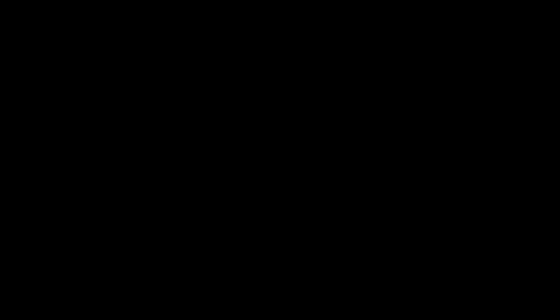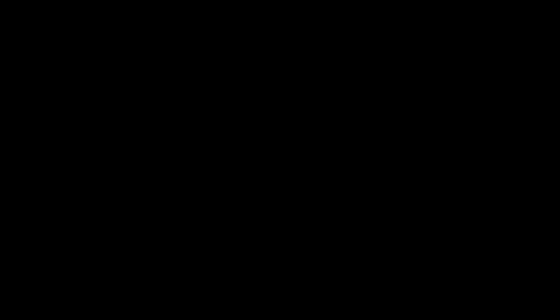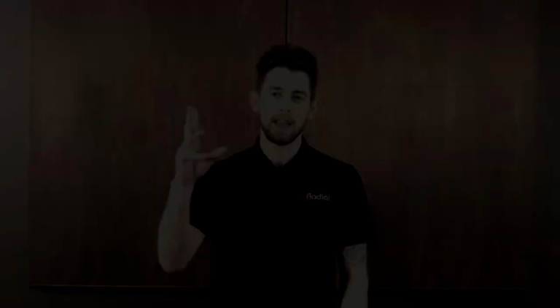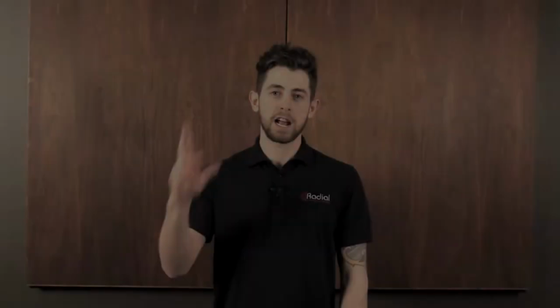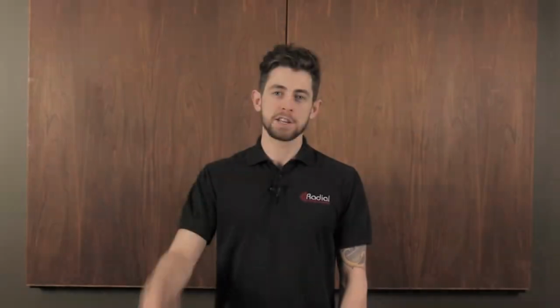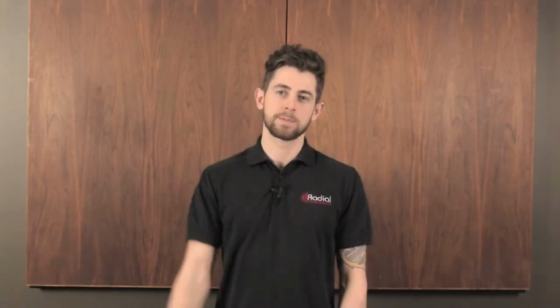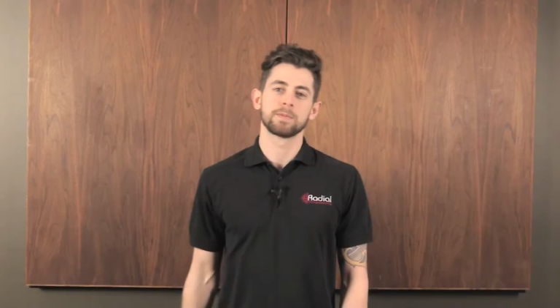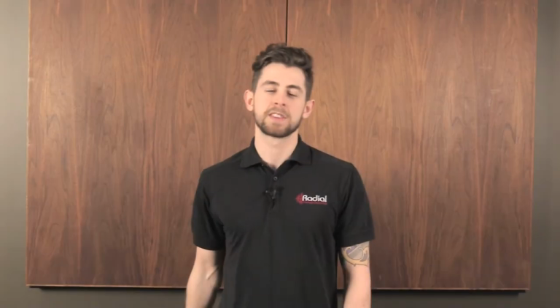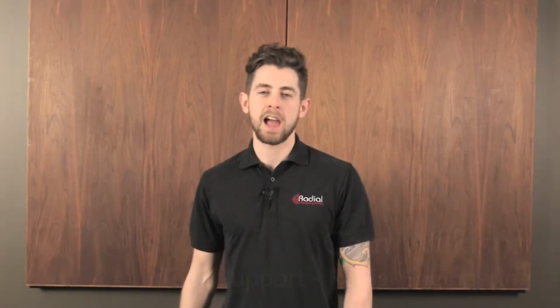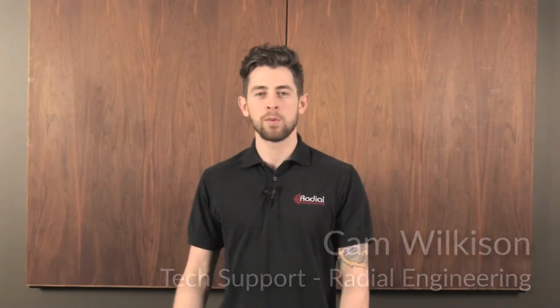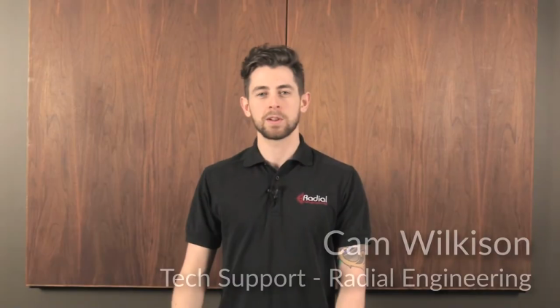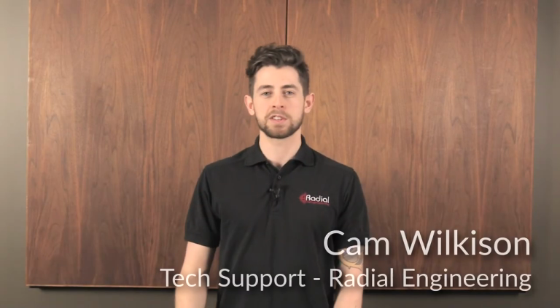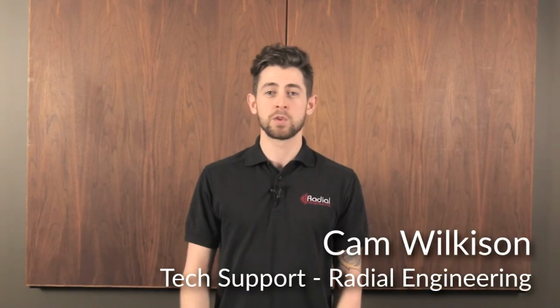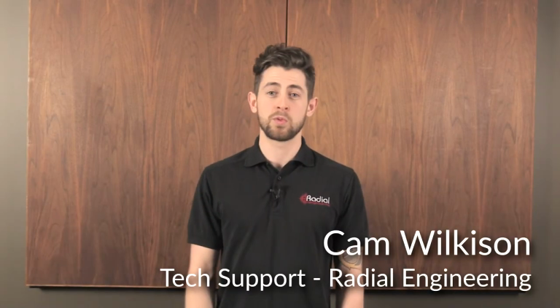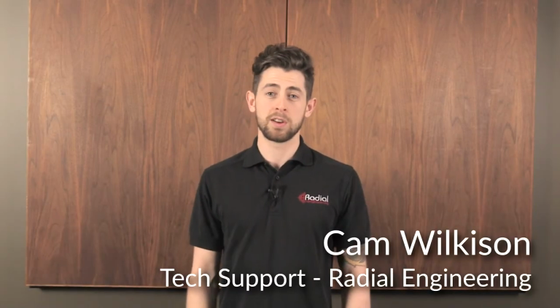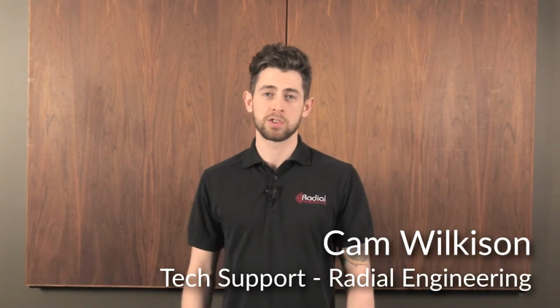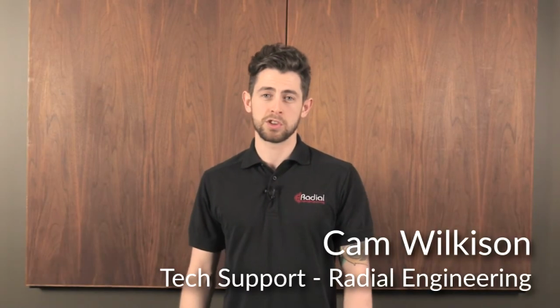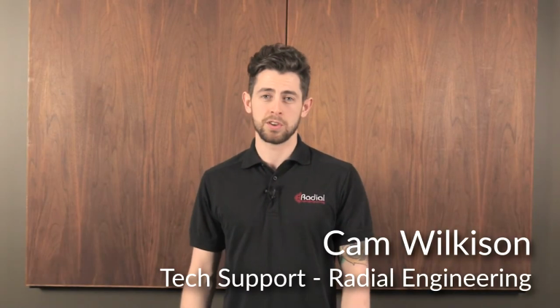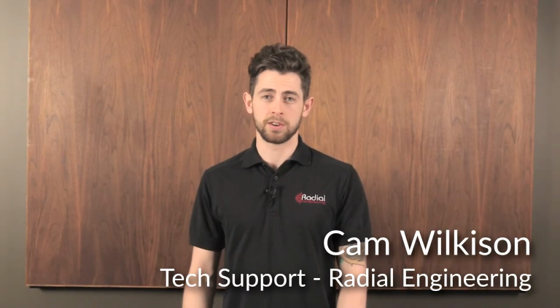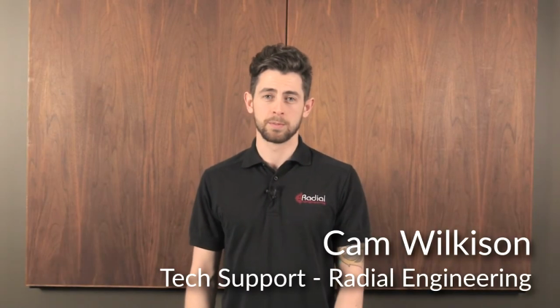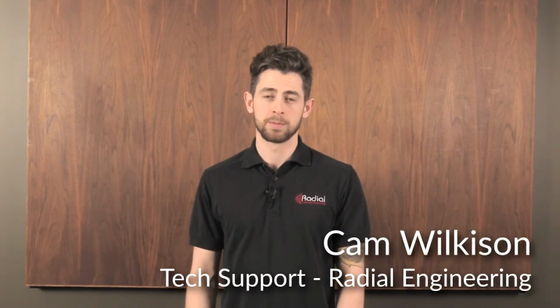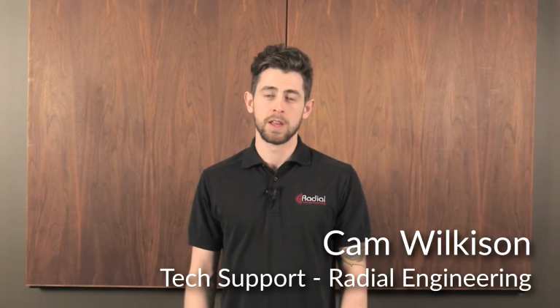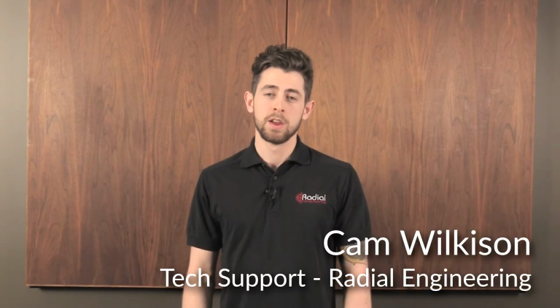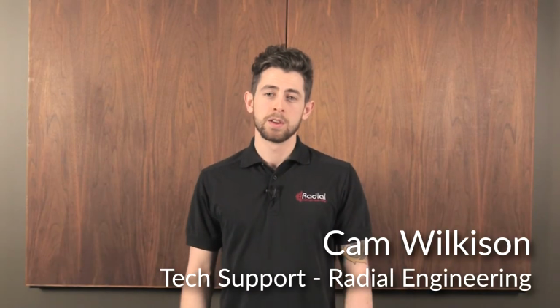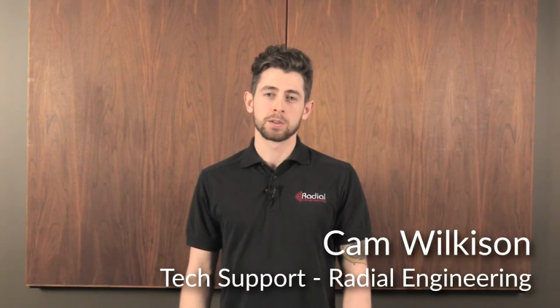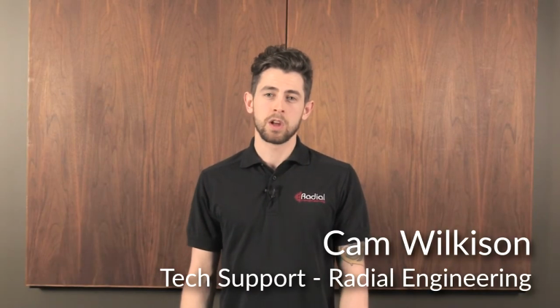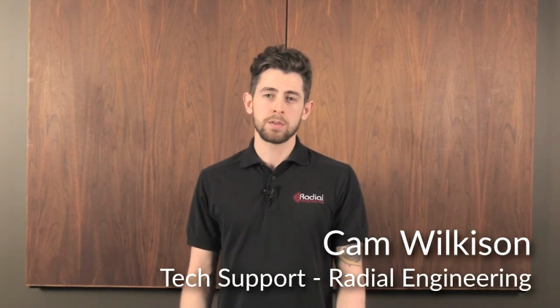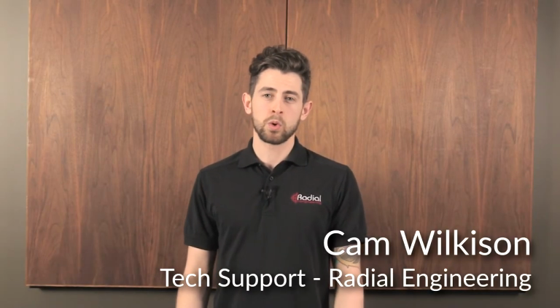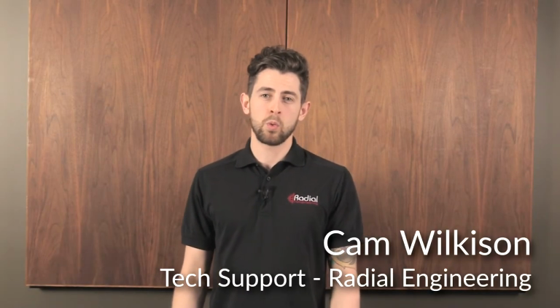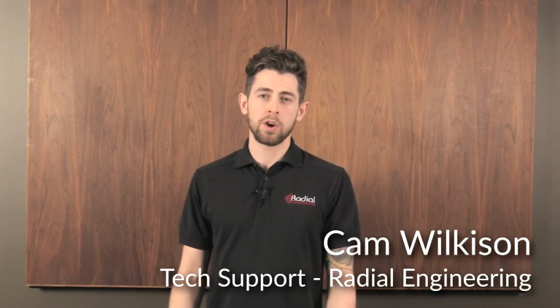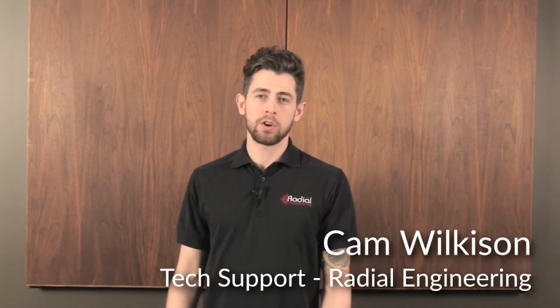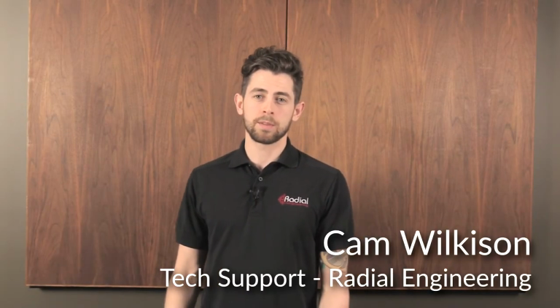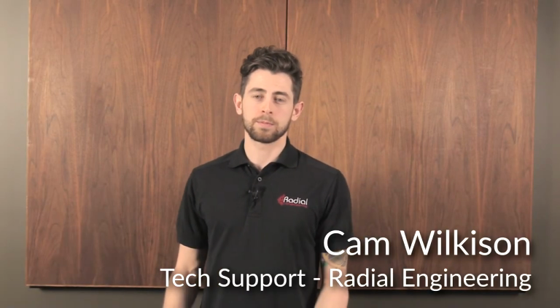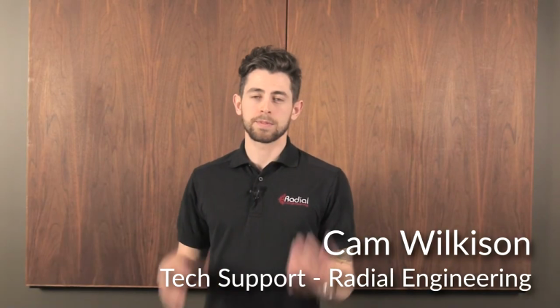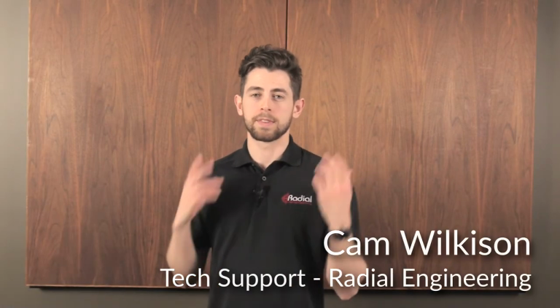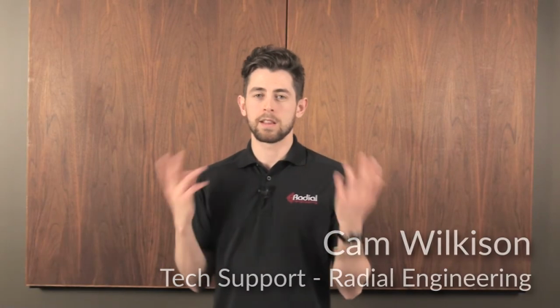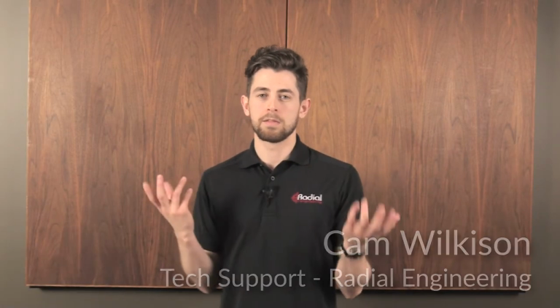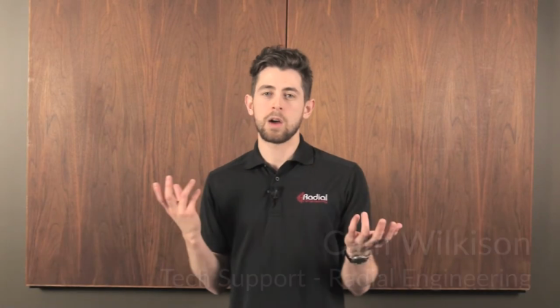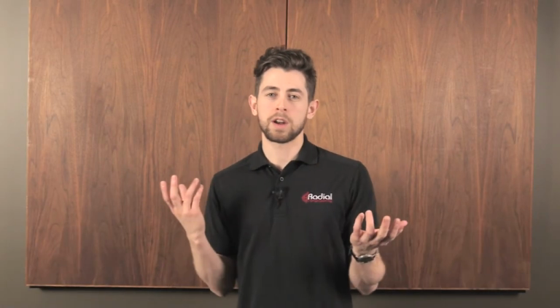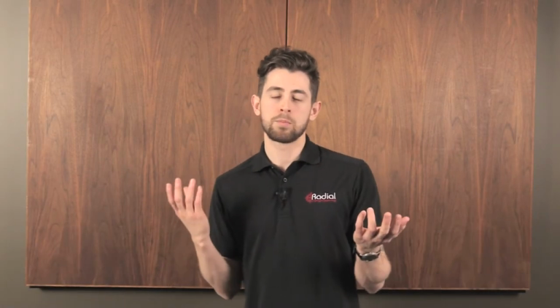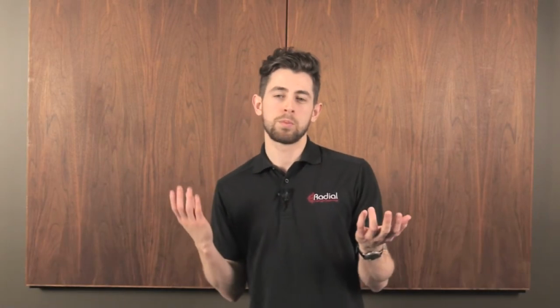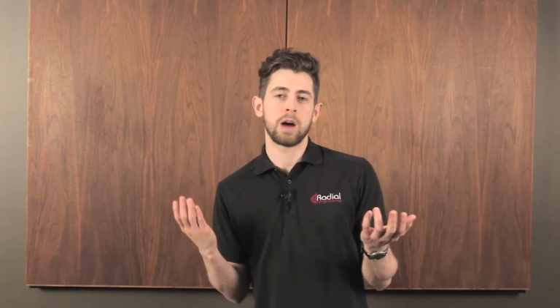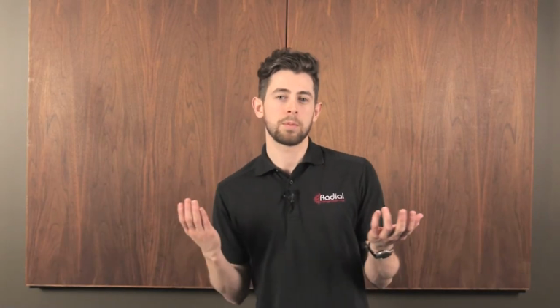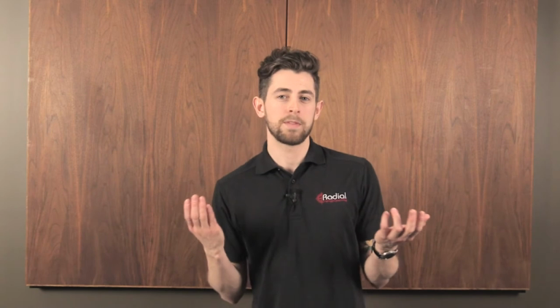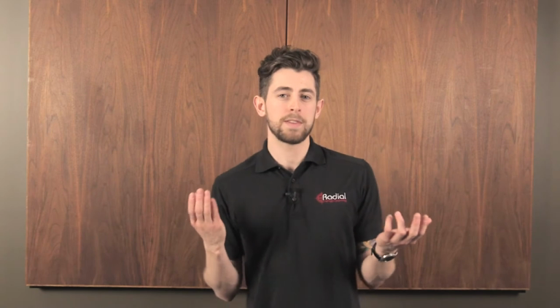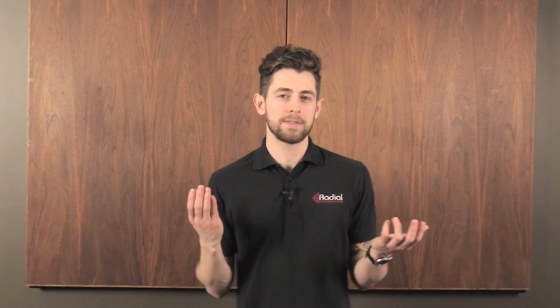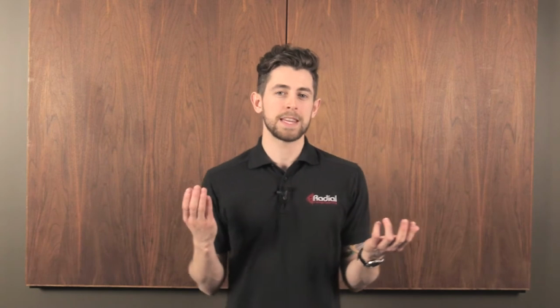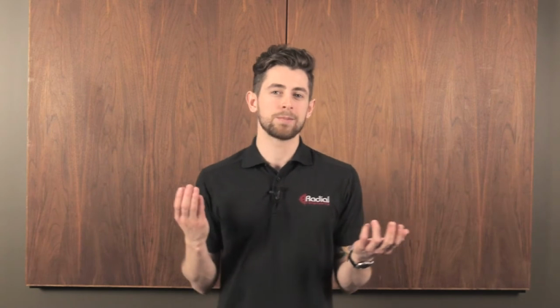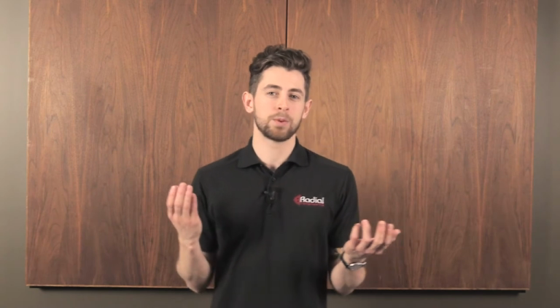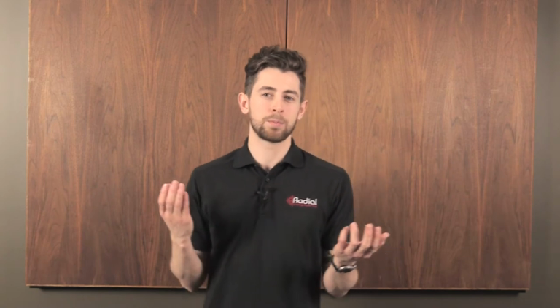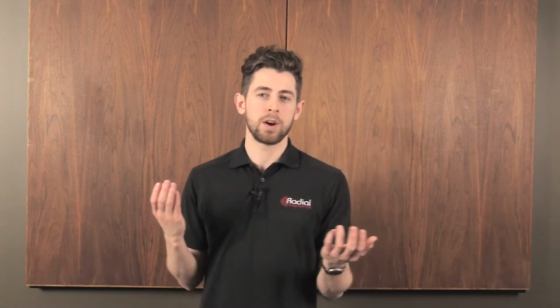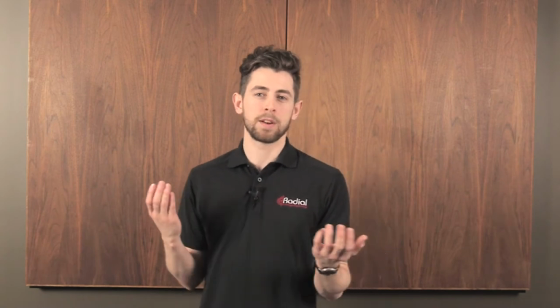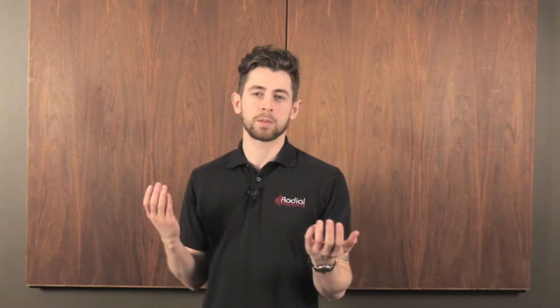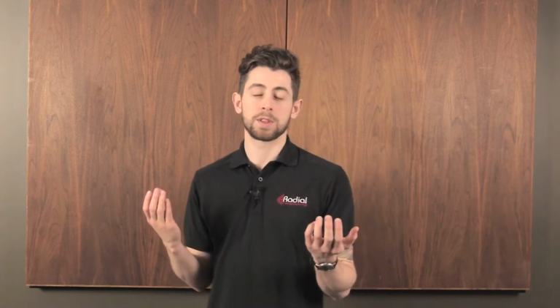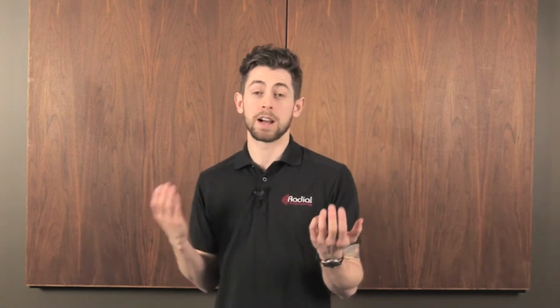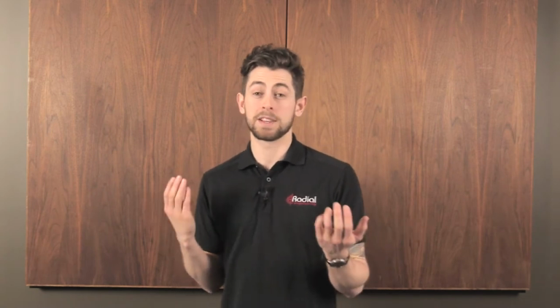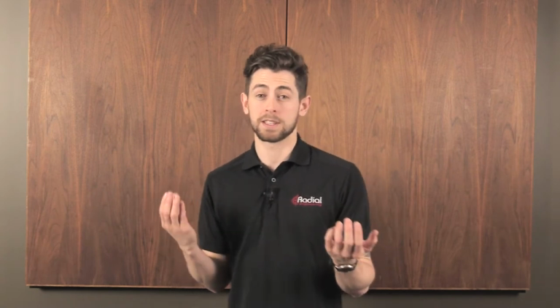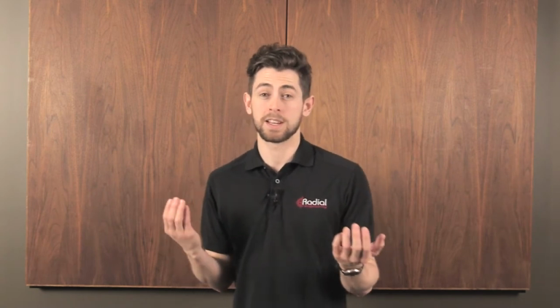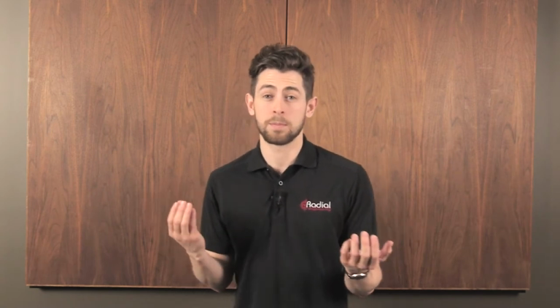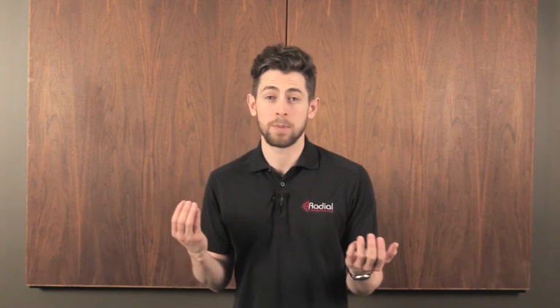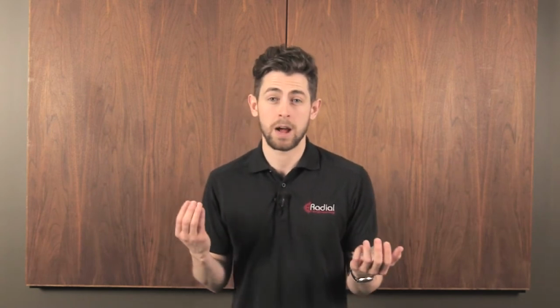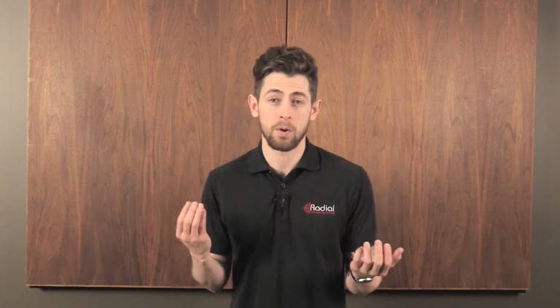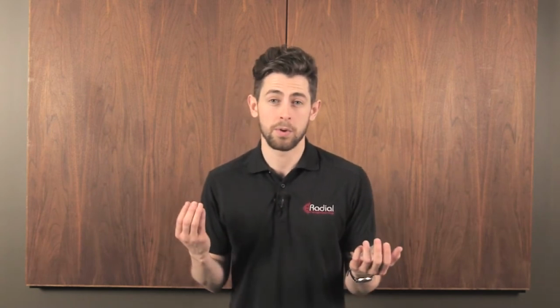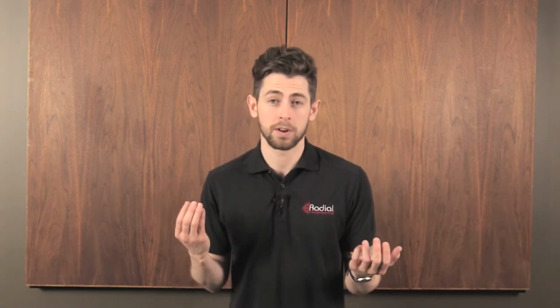Hey guys, Cam Wilkes here with Radial Engineering. A lot of you are wondering: how can I power my 15-volt product with an isolated power brick?